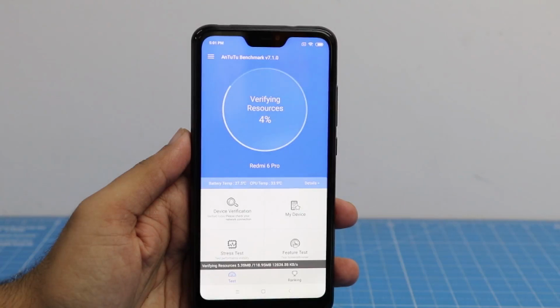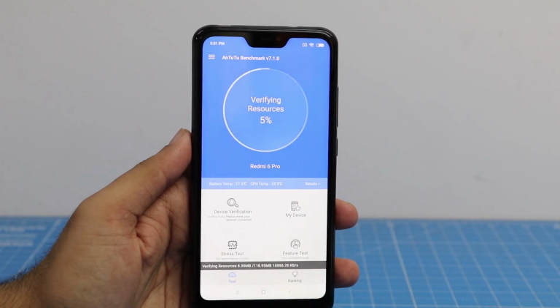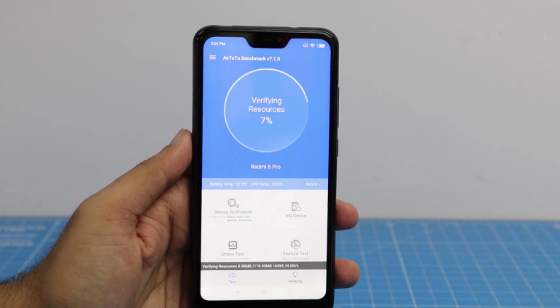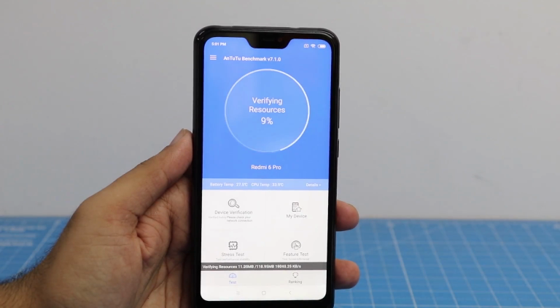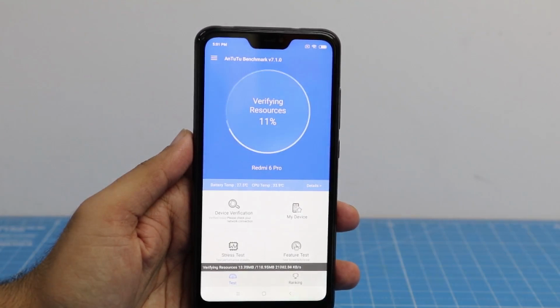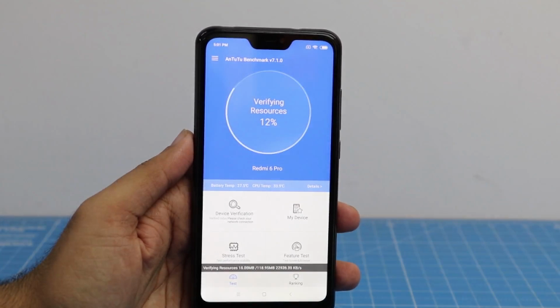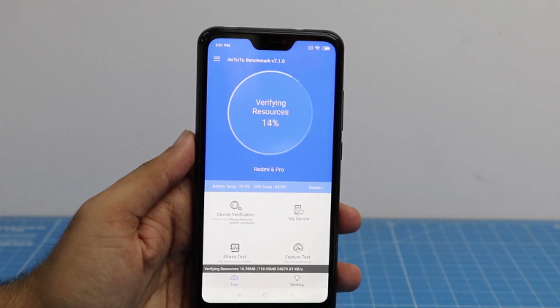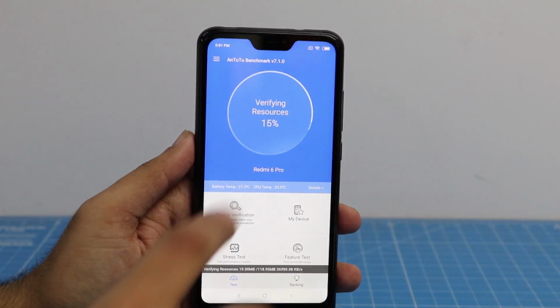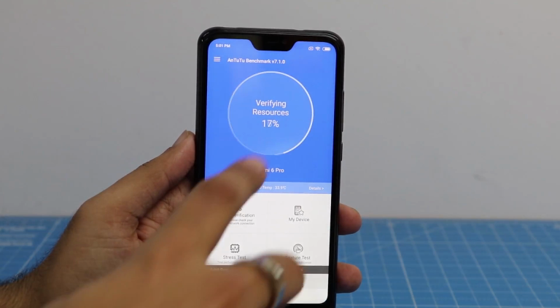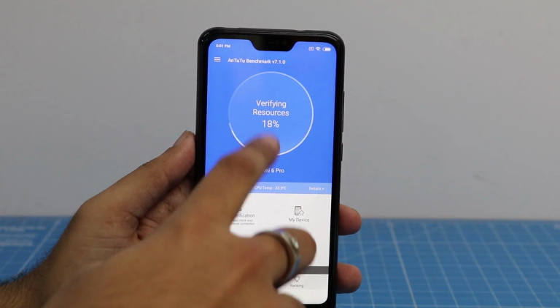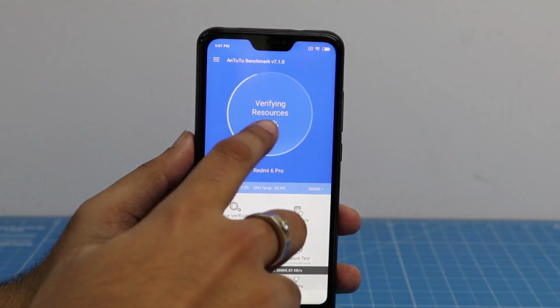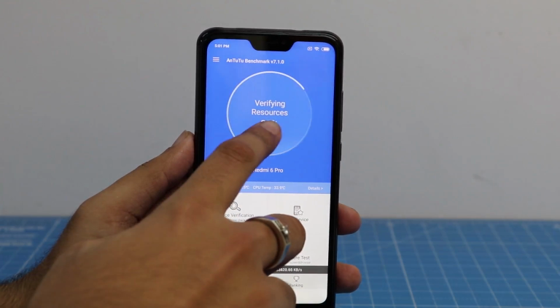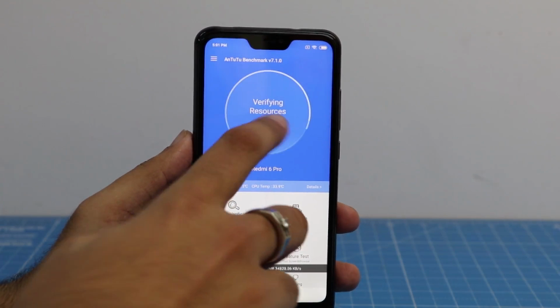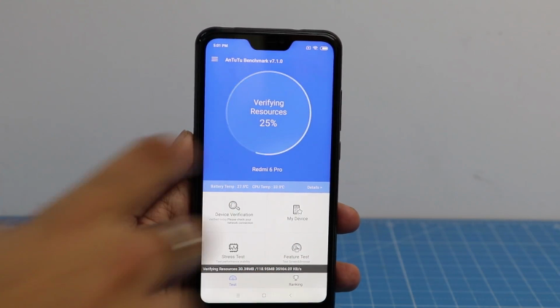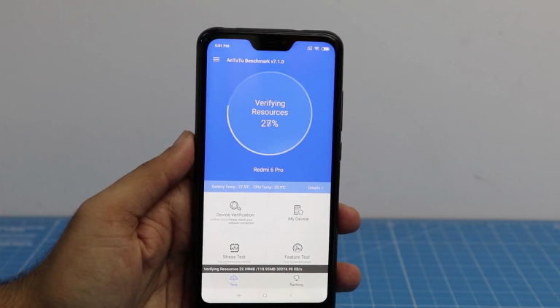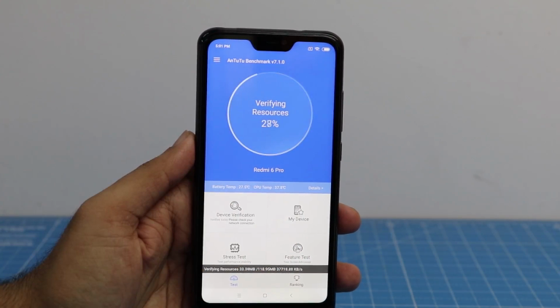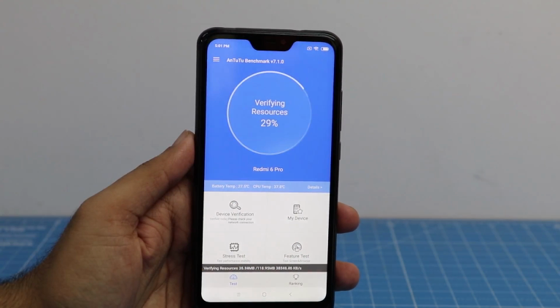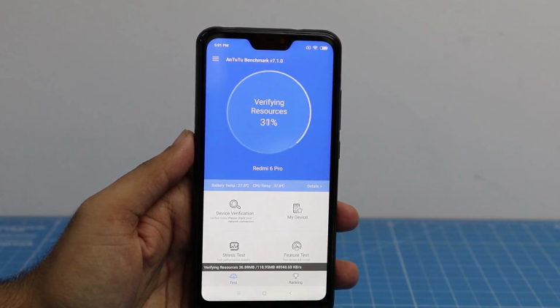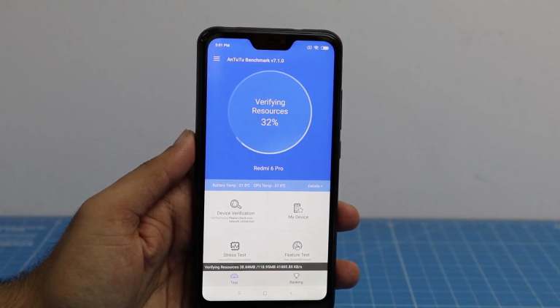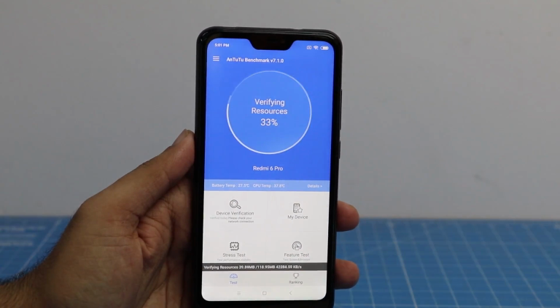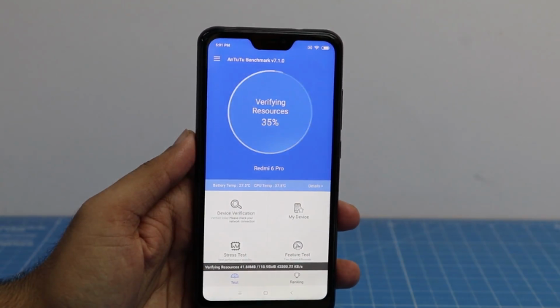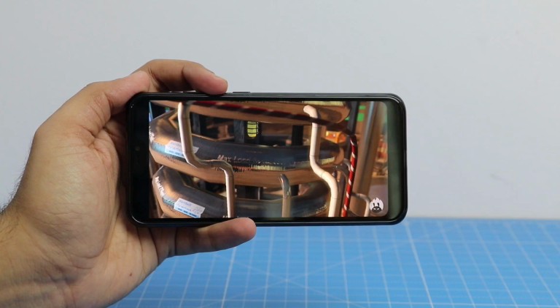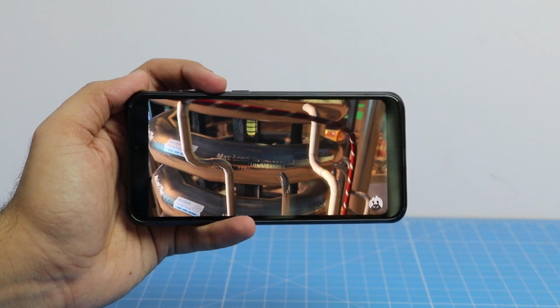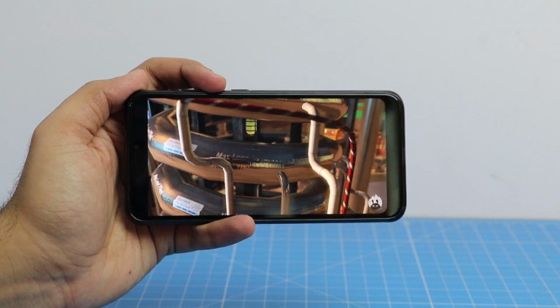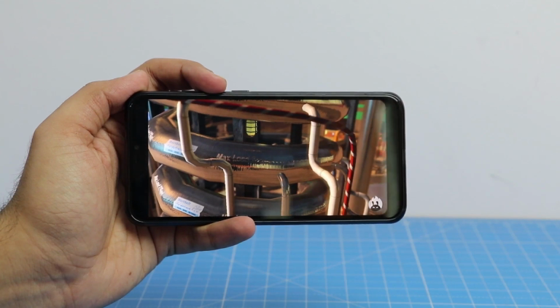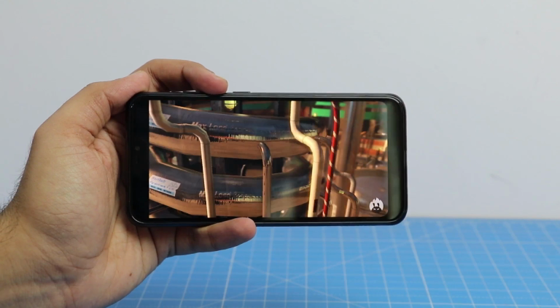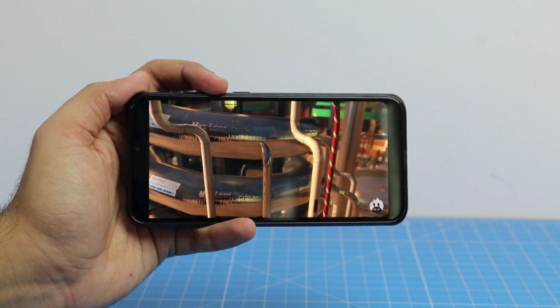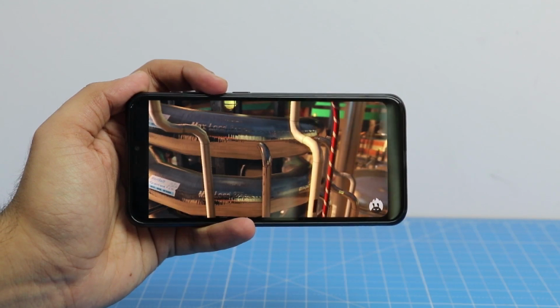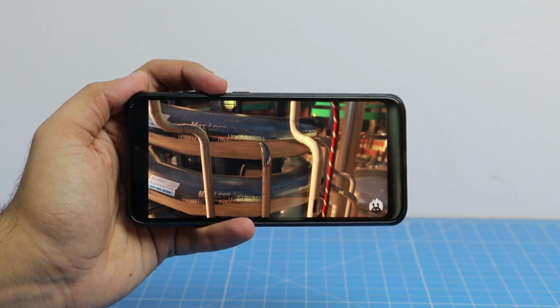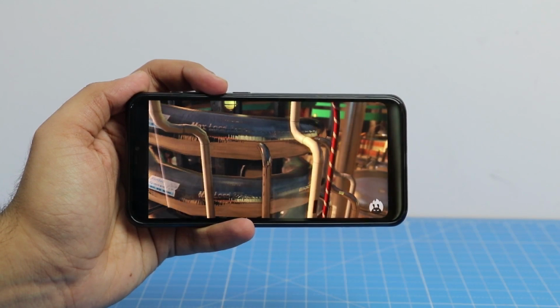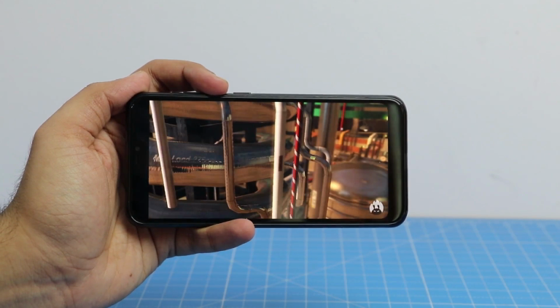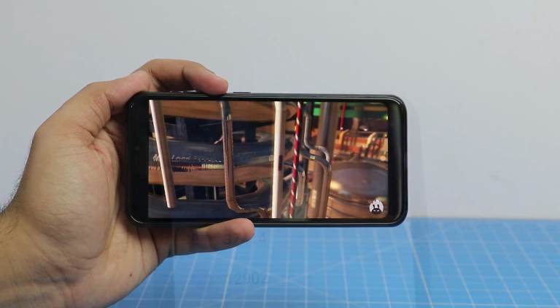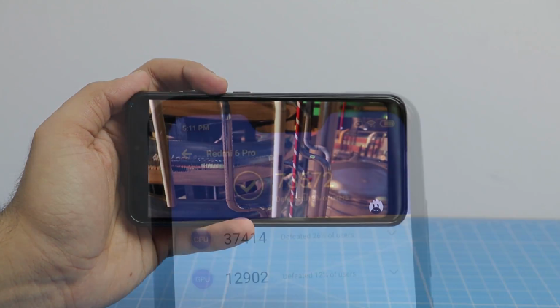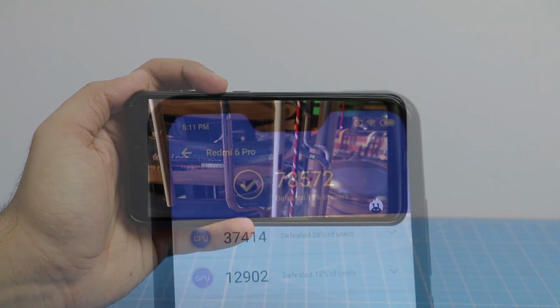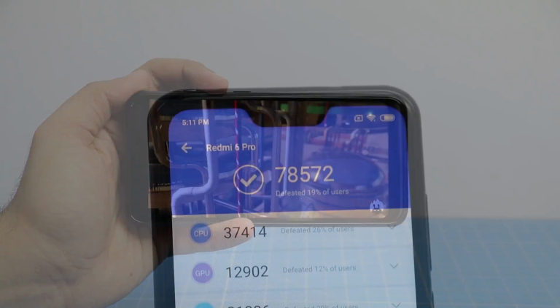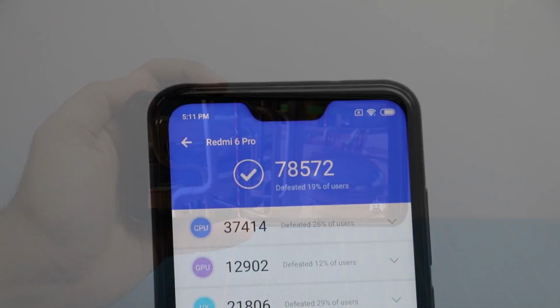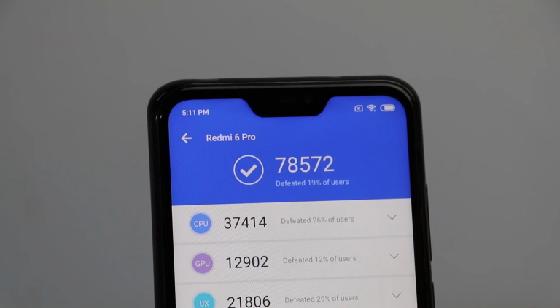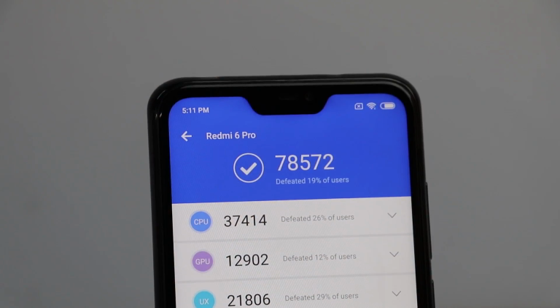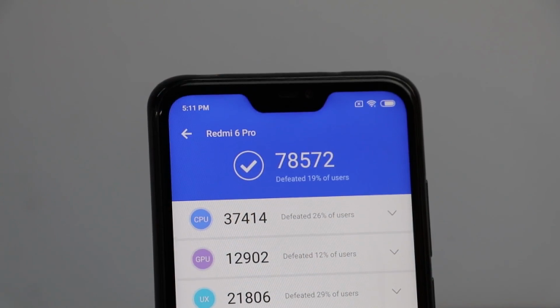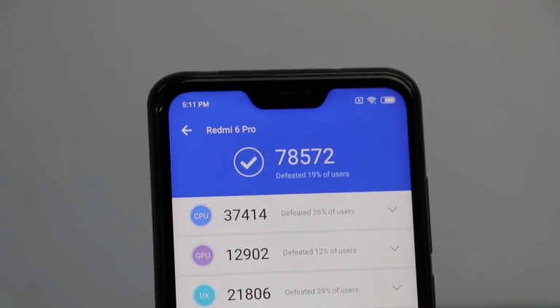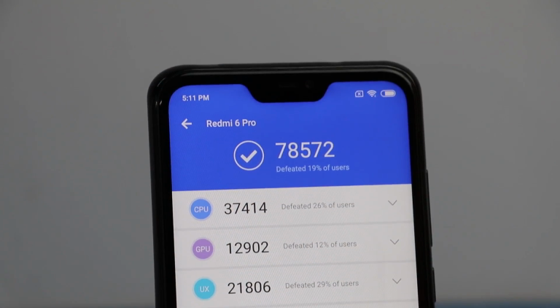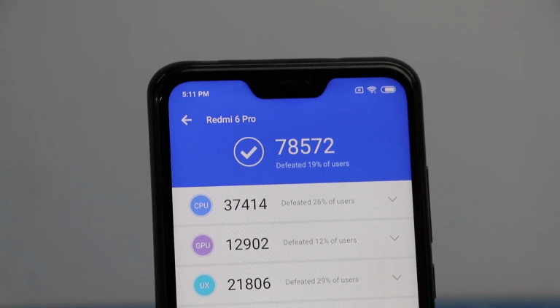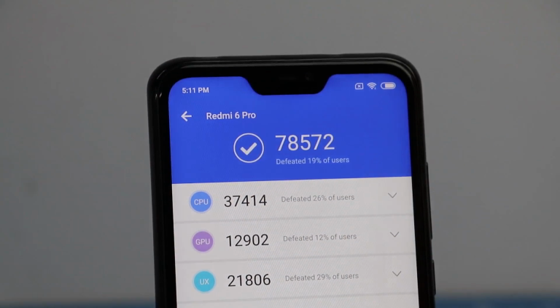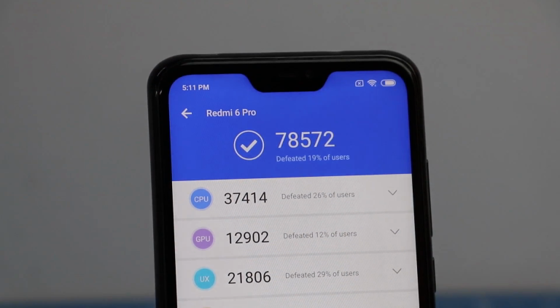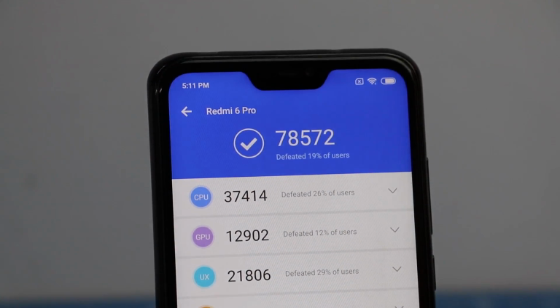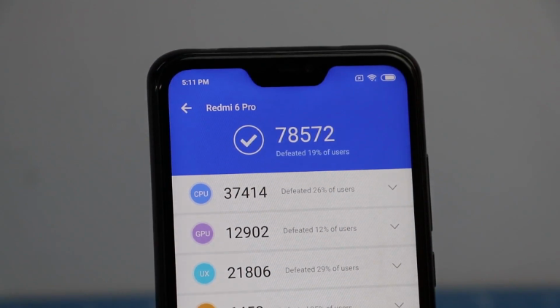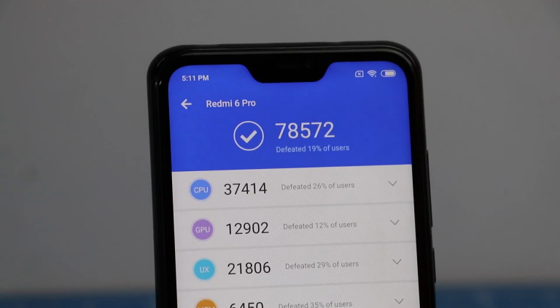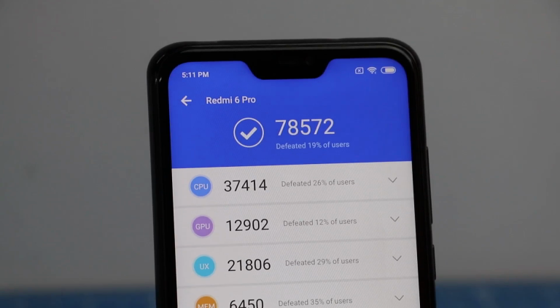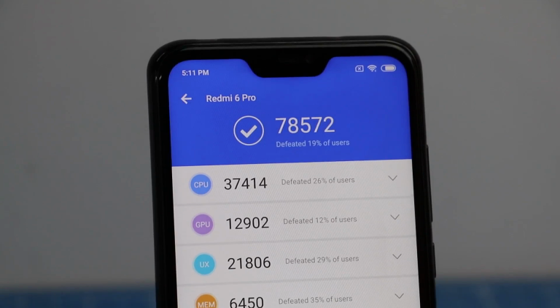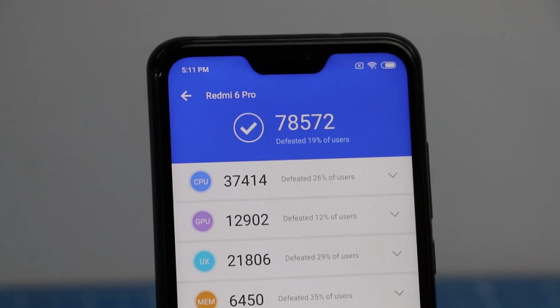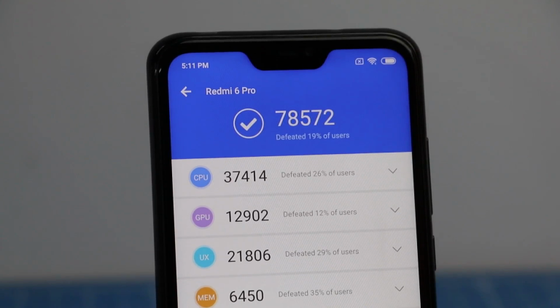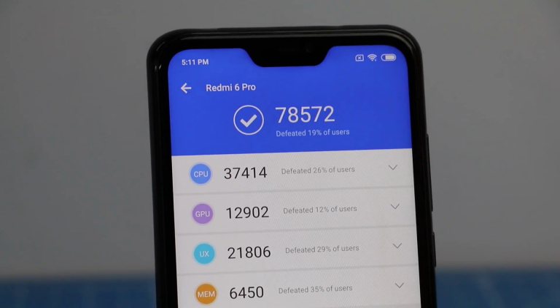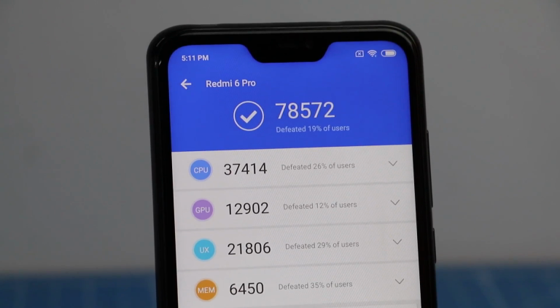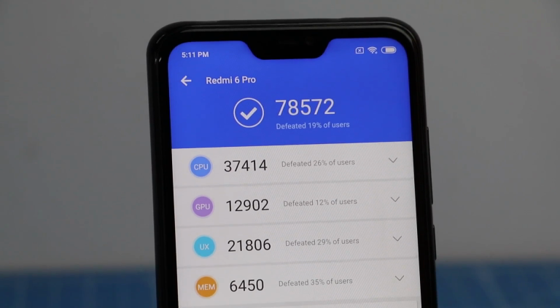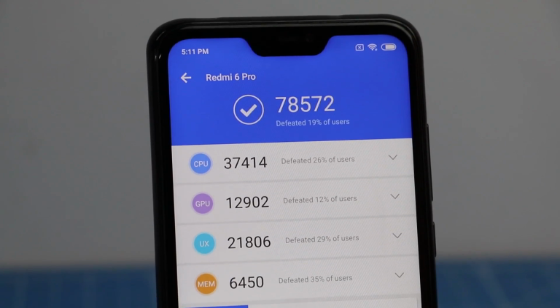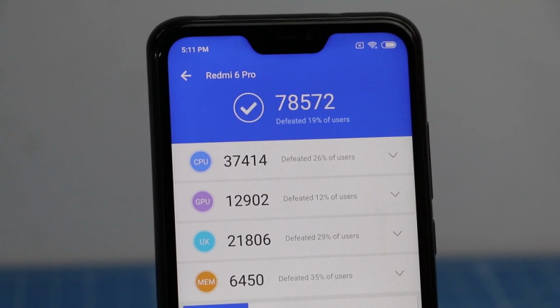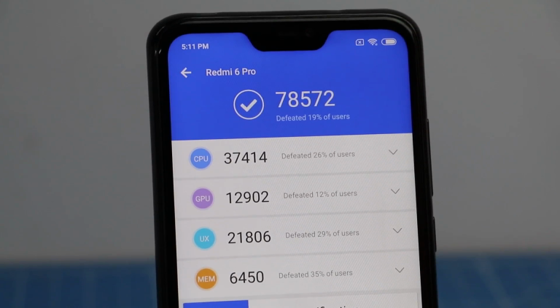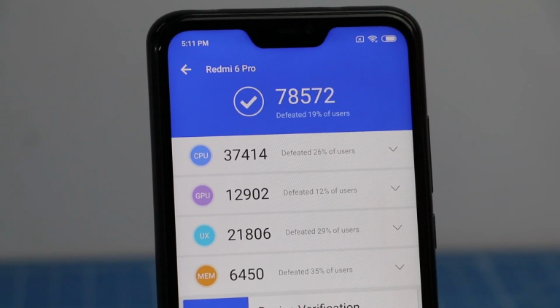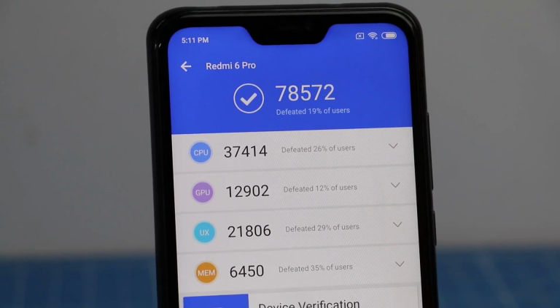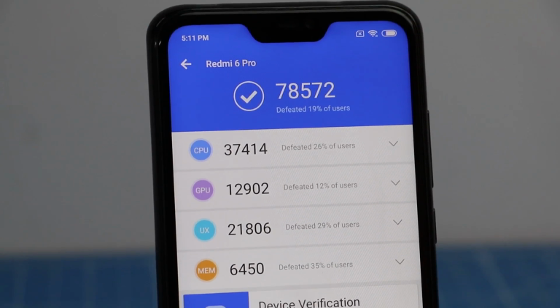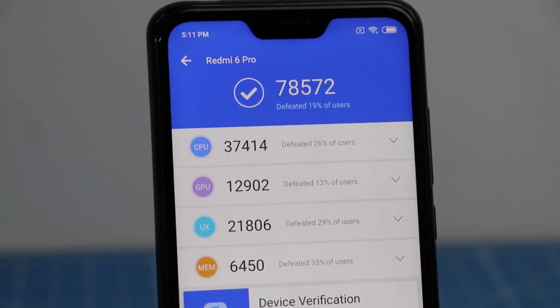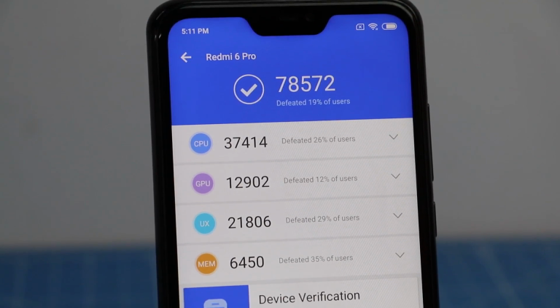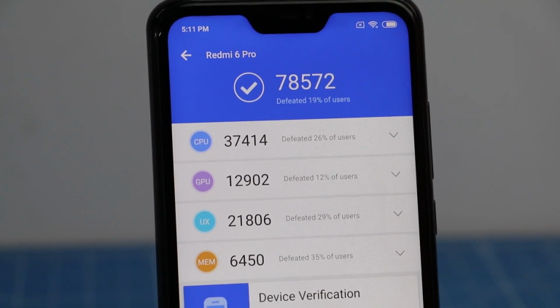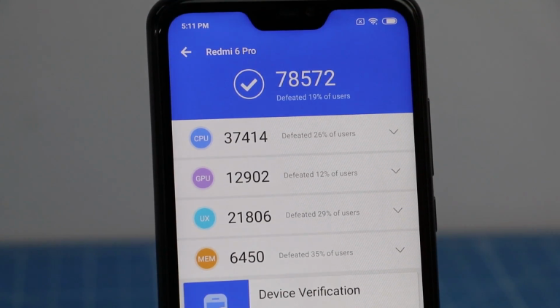First we'll run Antutu Benchmark to show how it performs. As you can see the results of Antutu Benchmark on your screen.